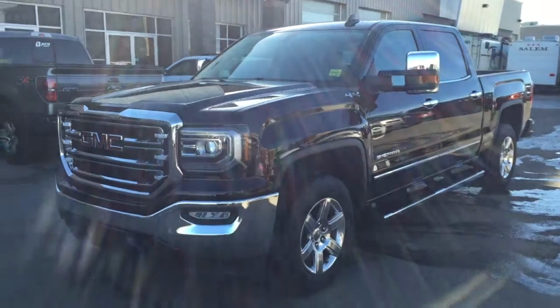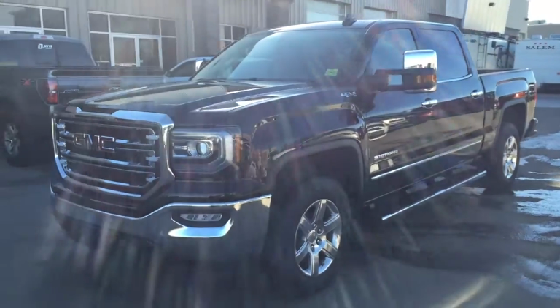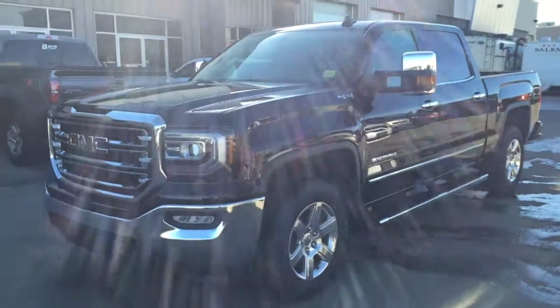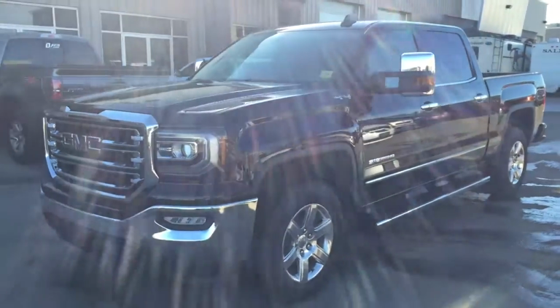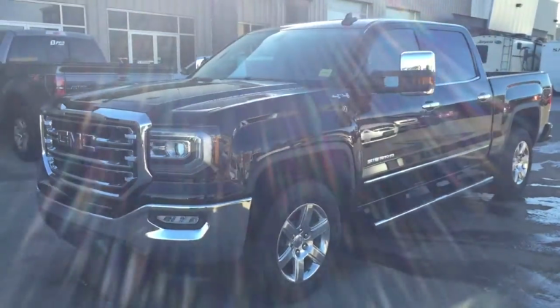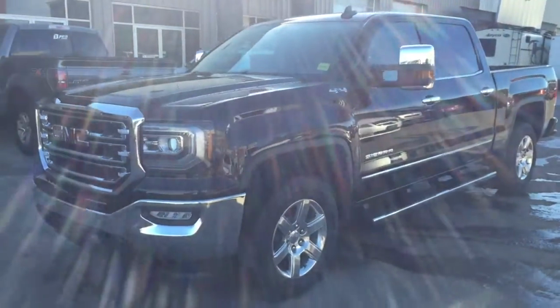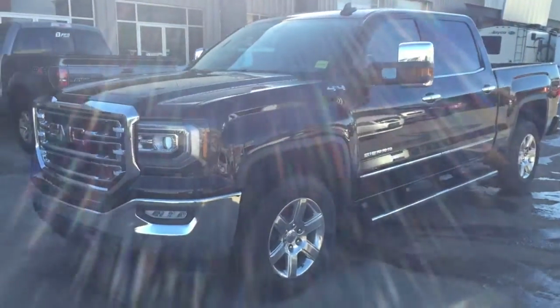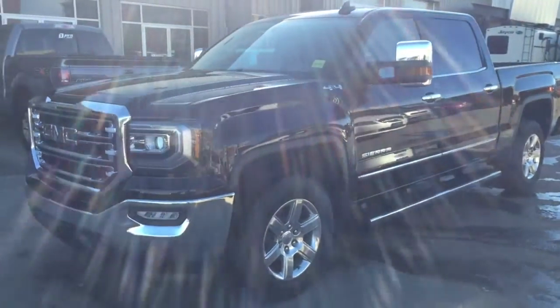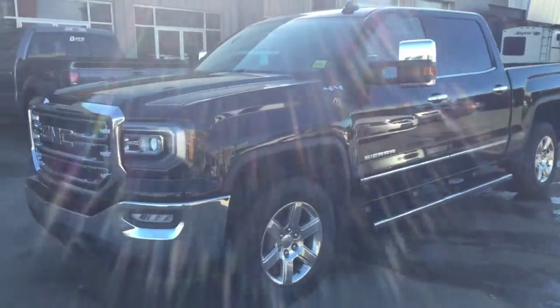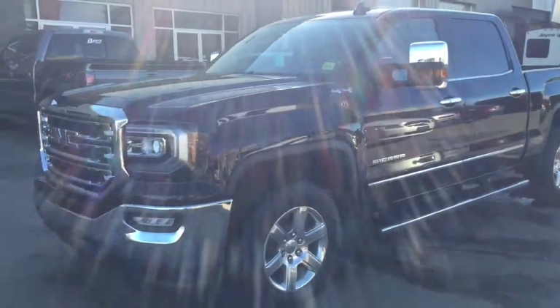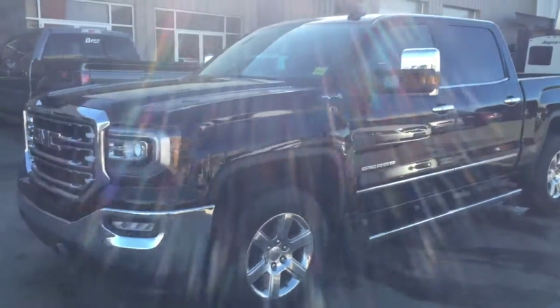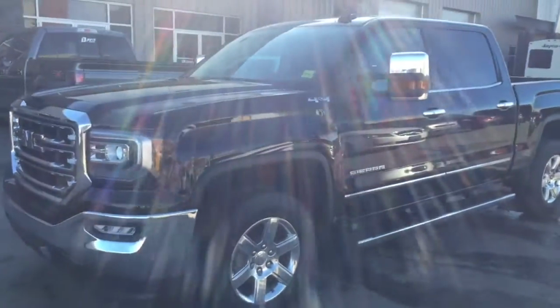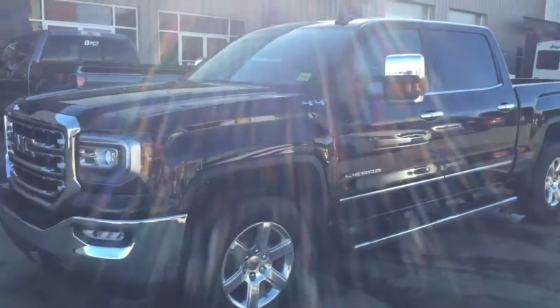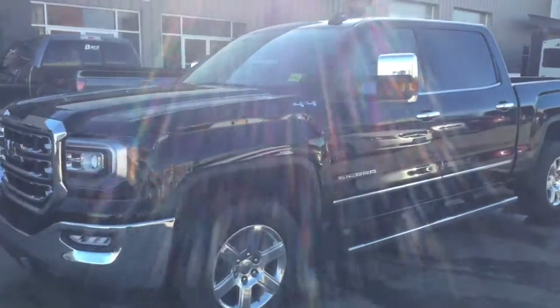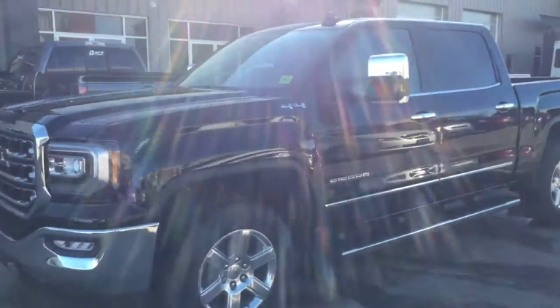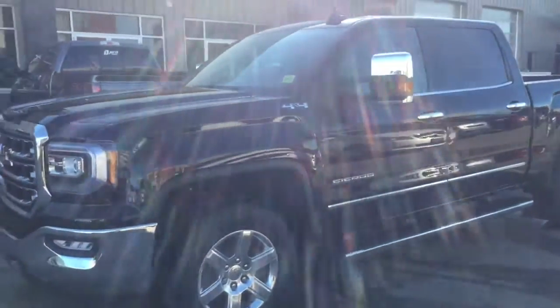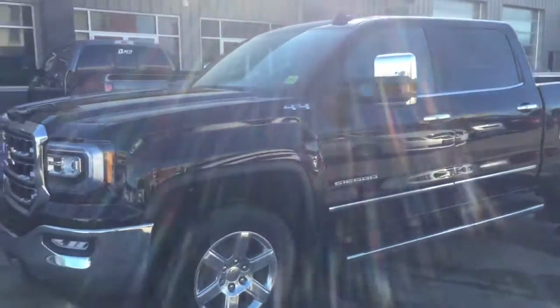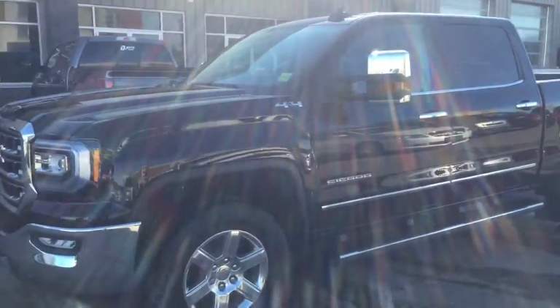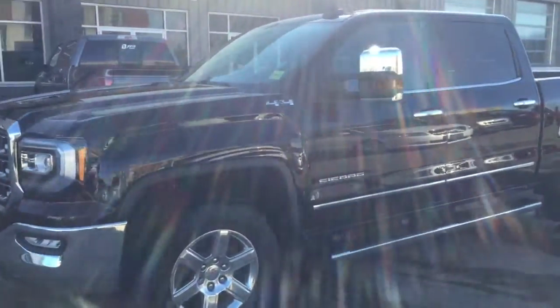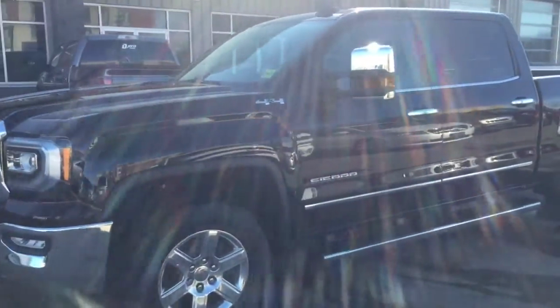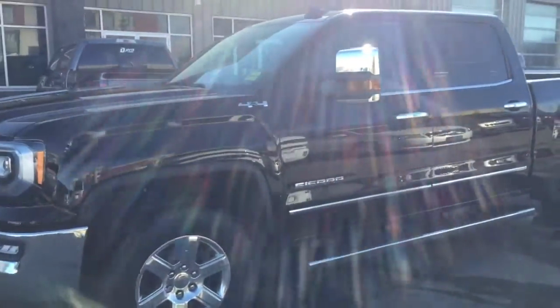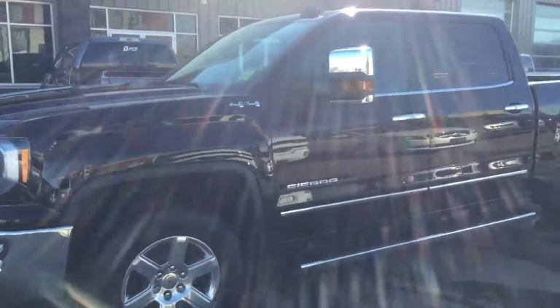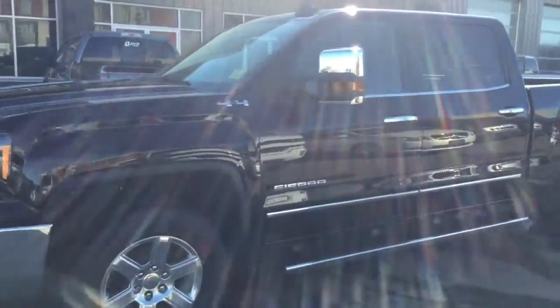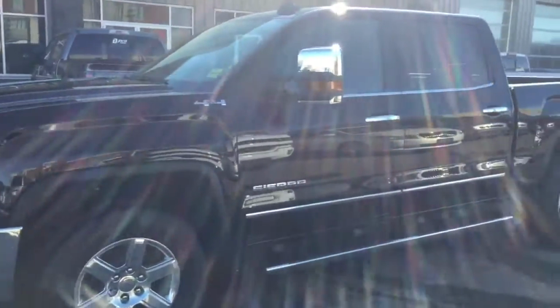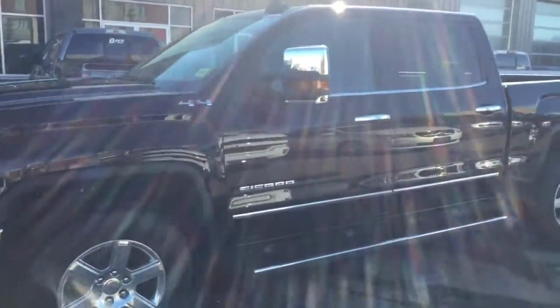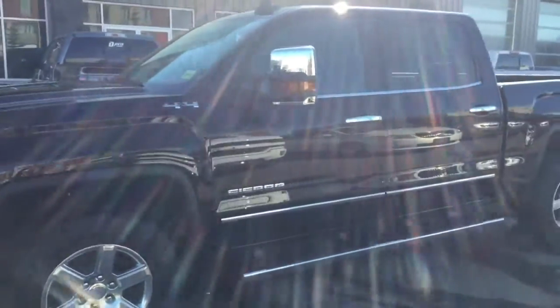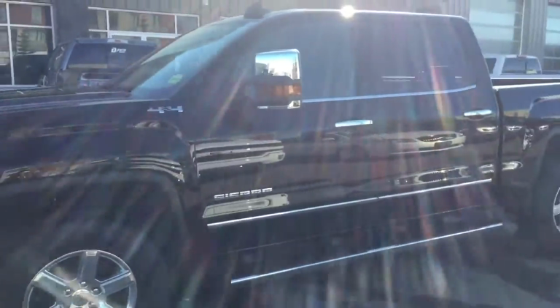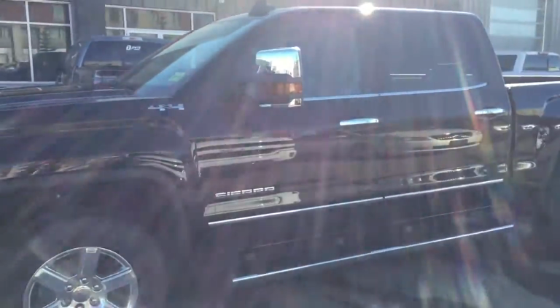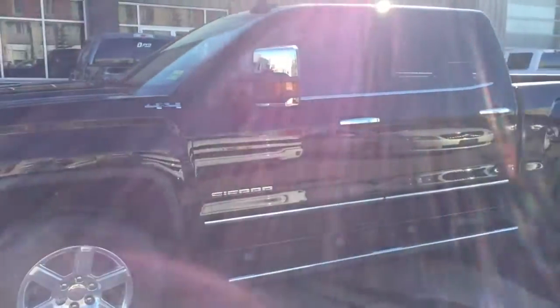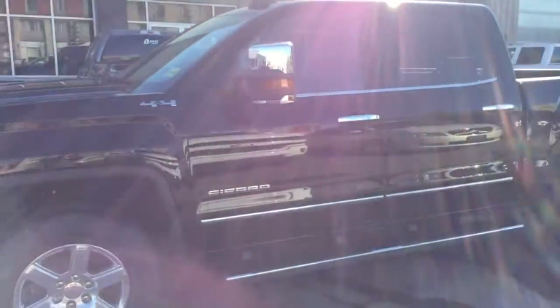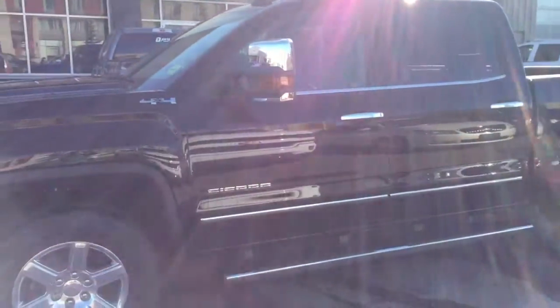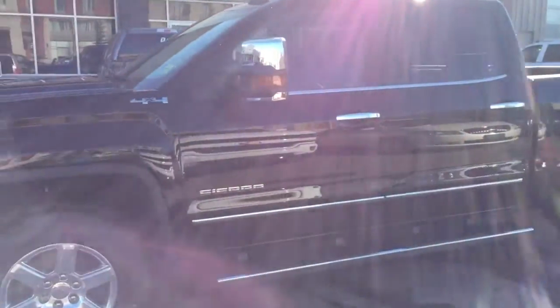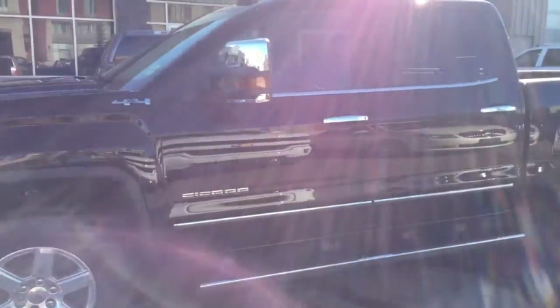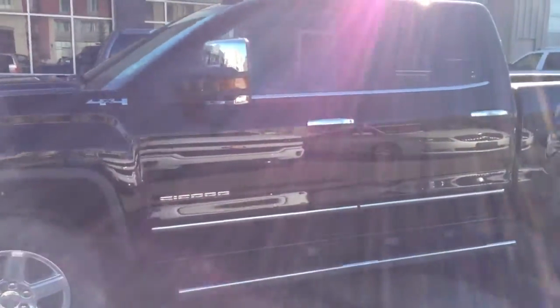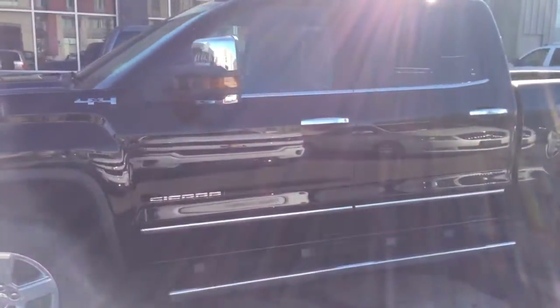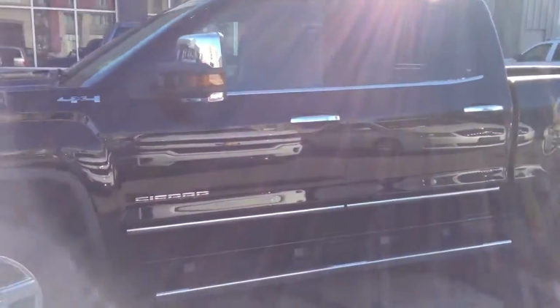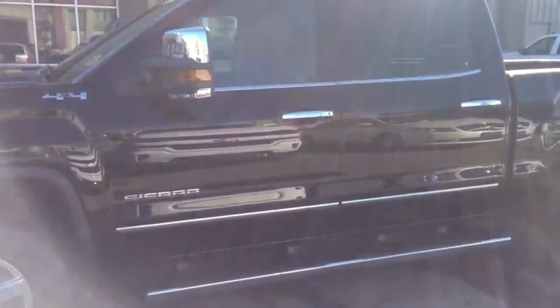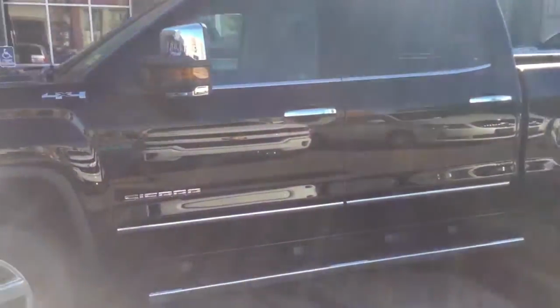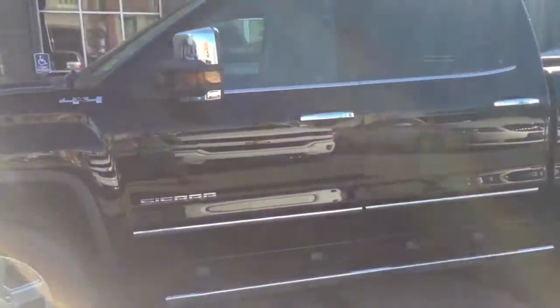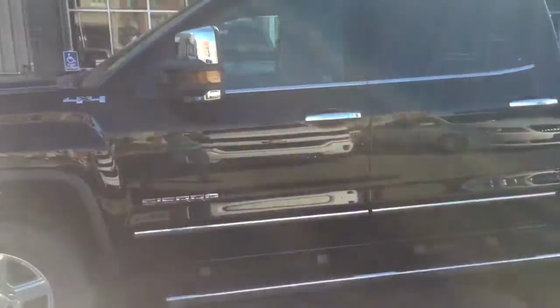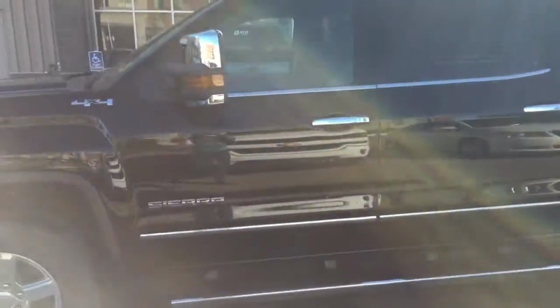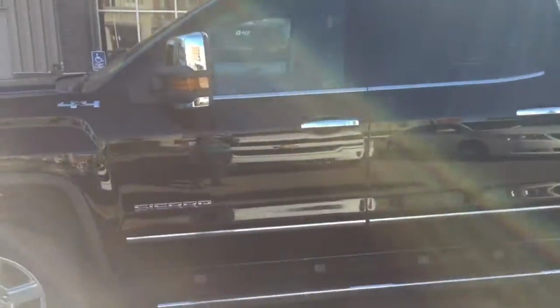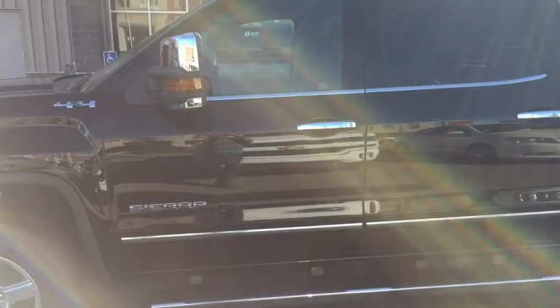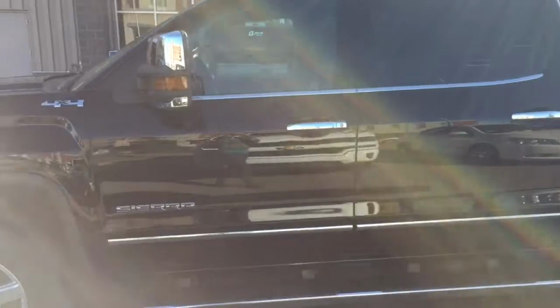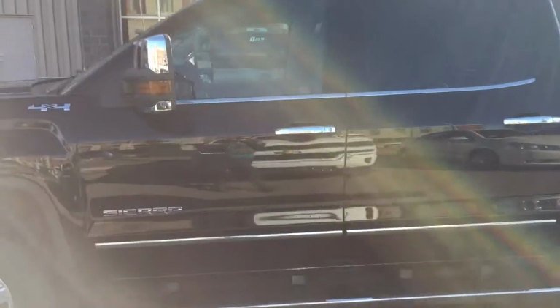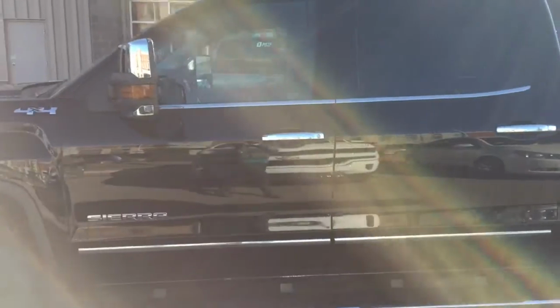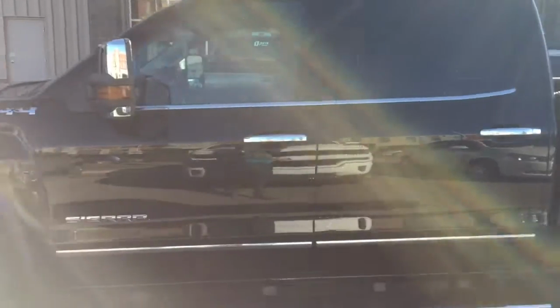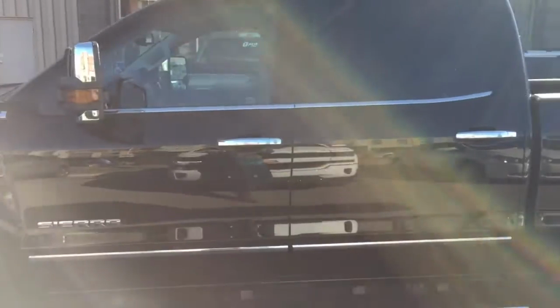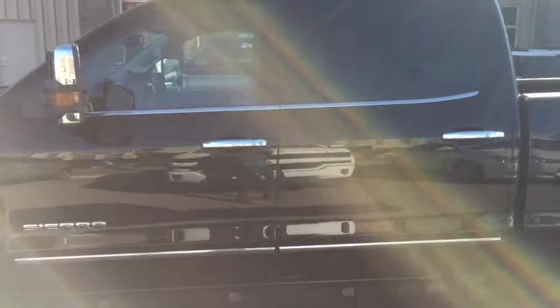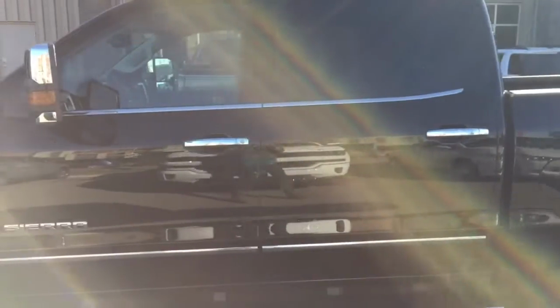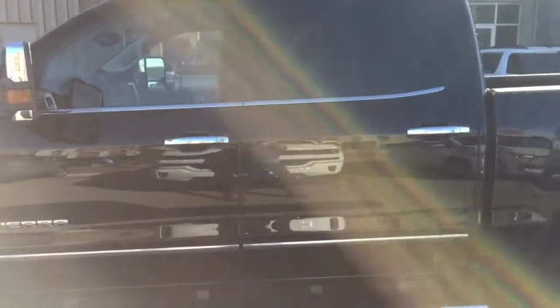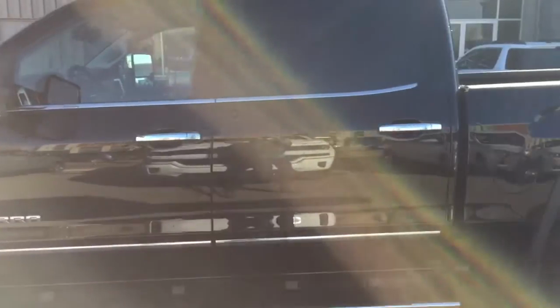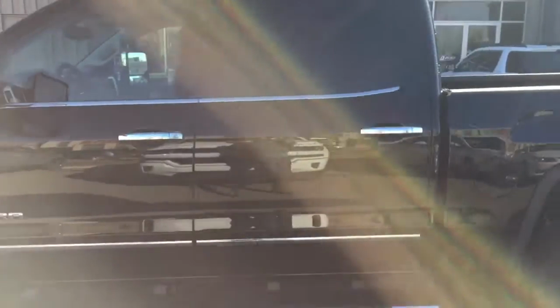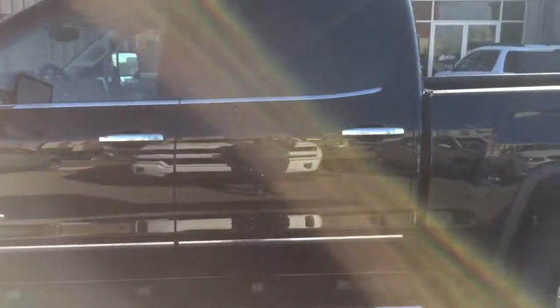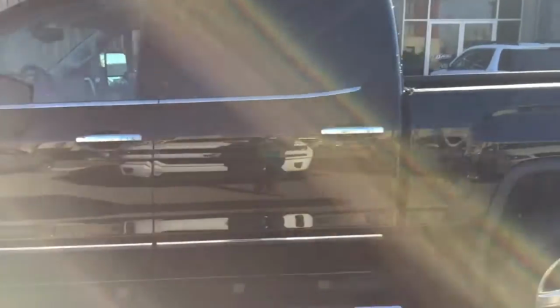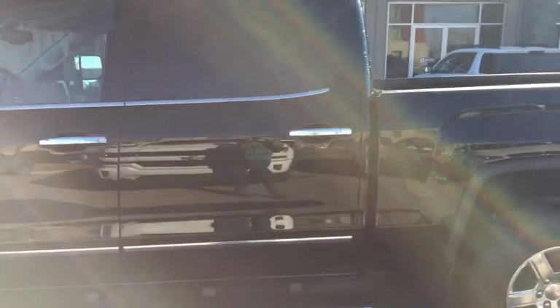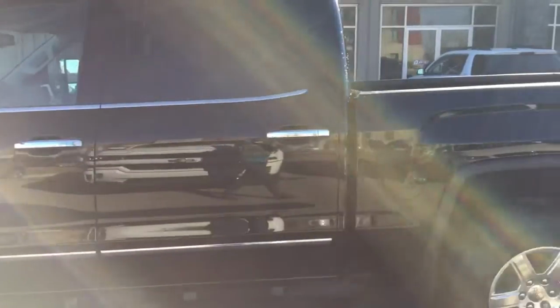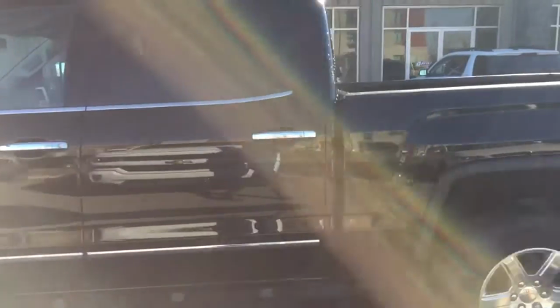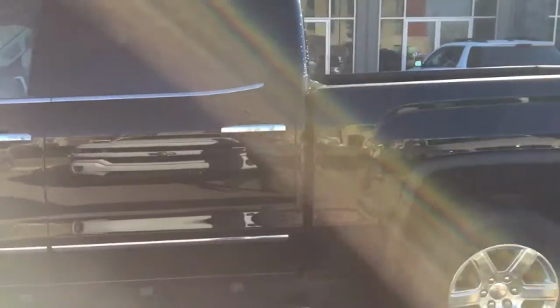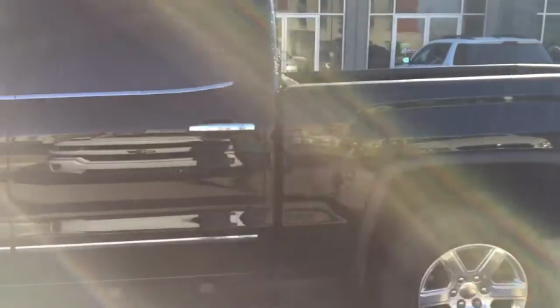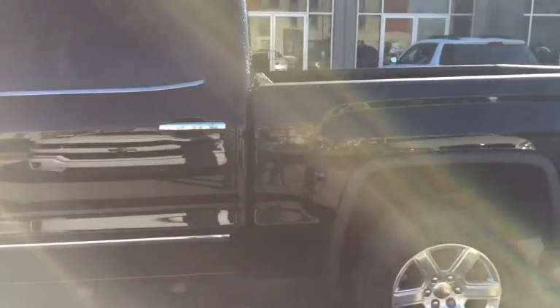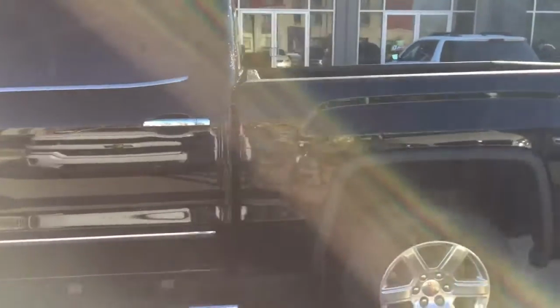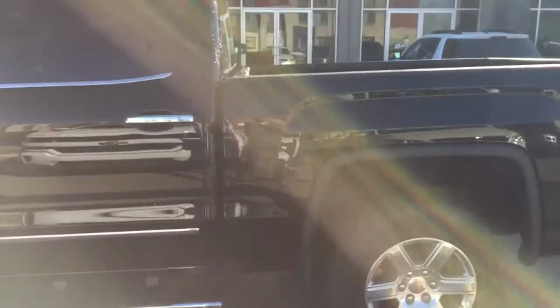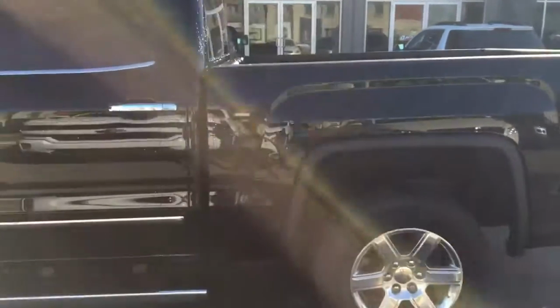Welcome to Davis Chevrolet. This is an all-new 2016 GMC Sierra 1500 in the color black.